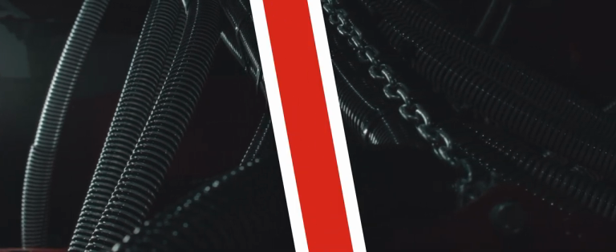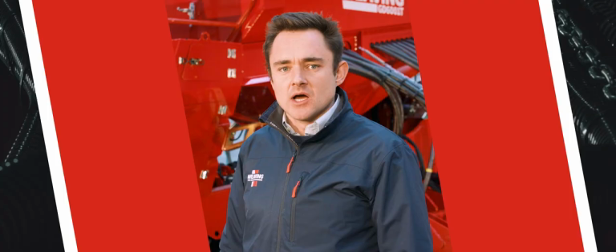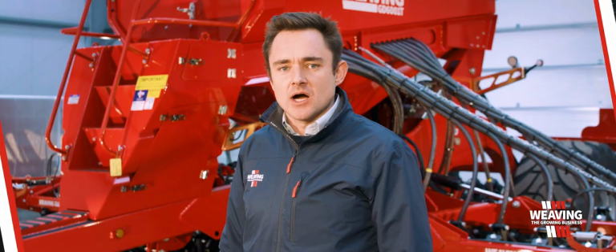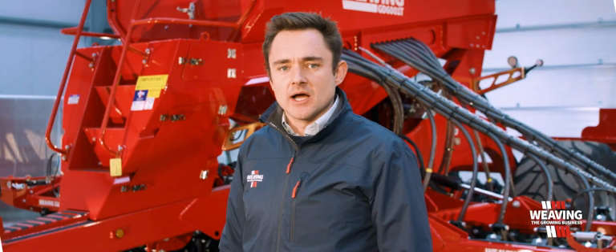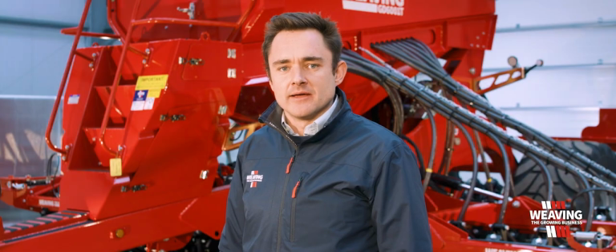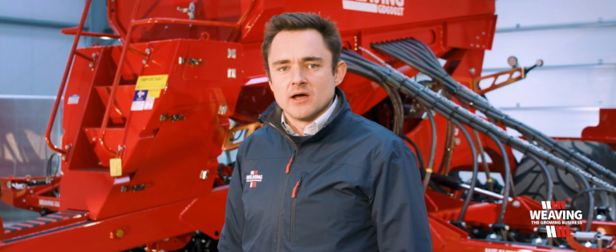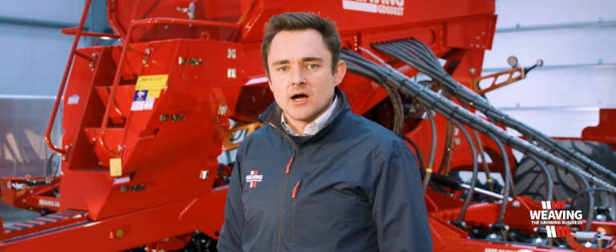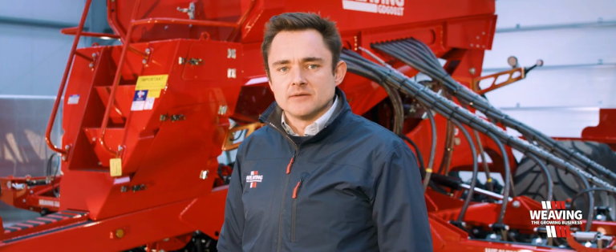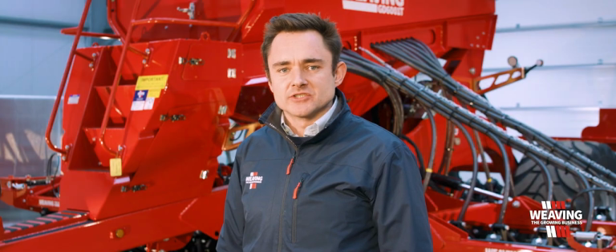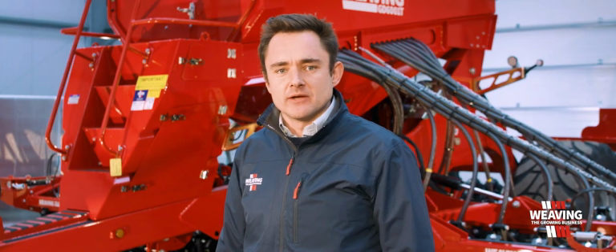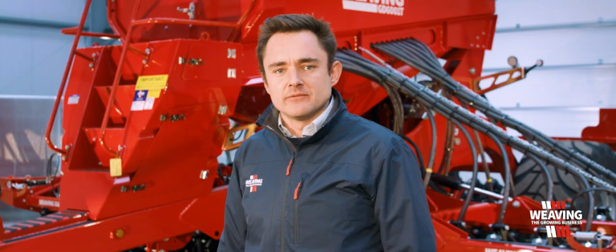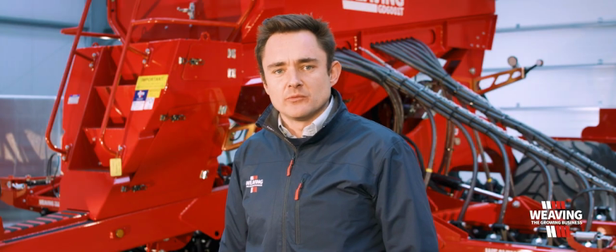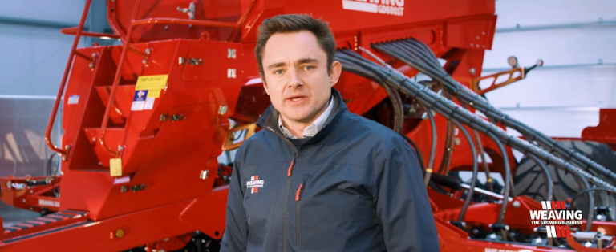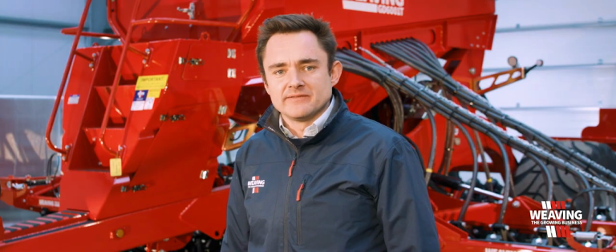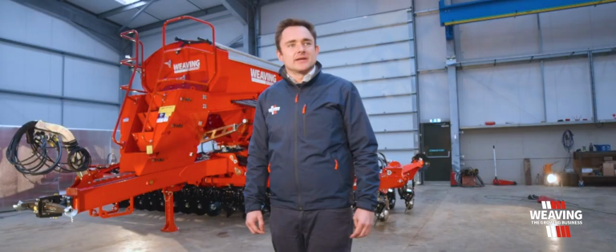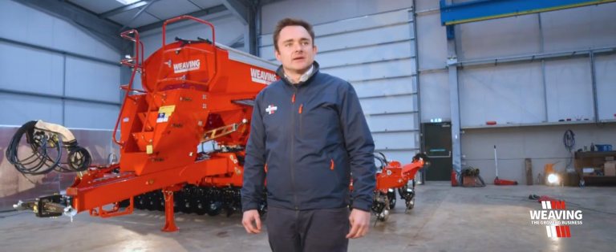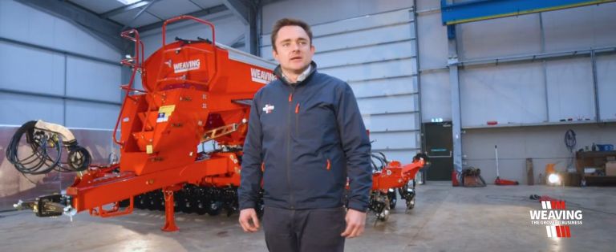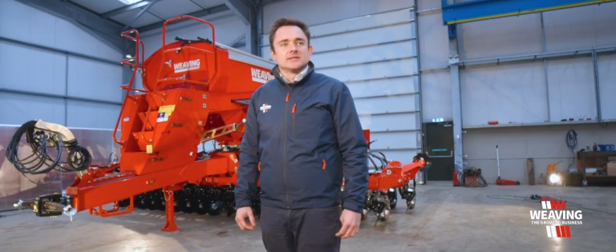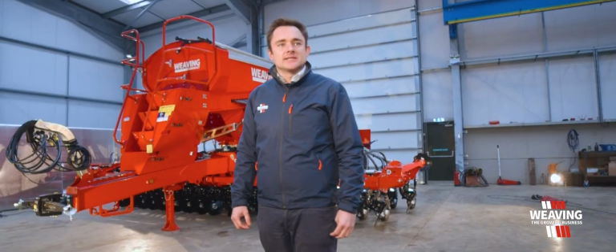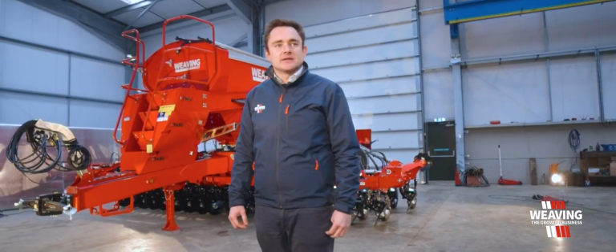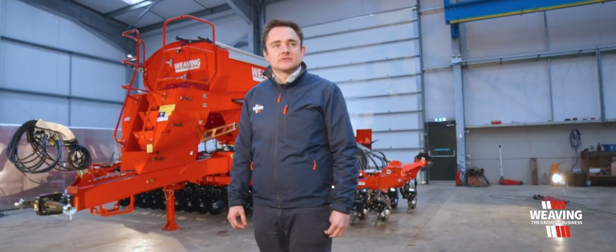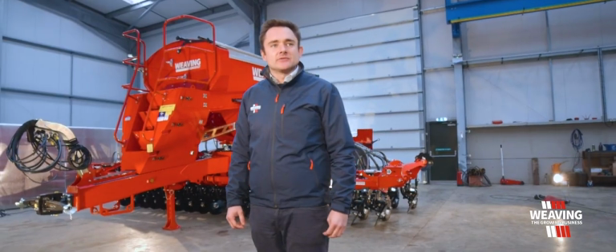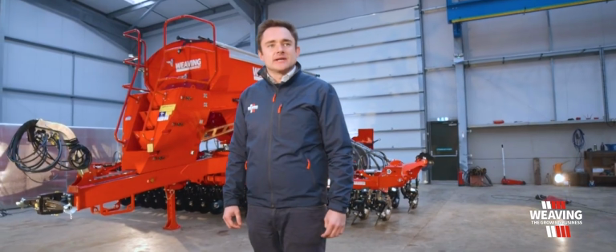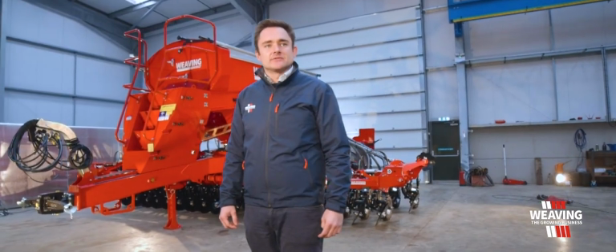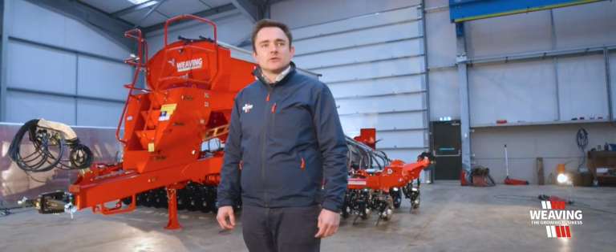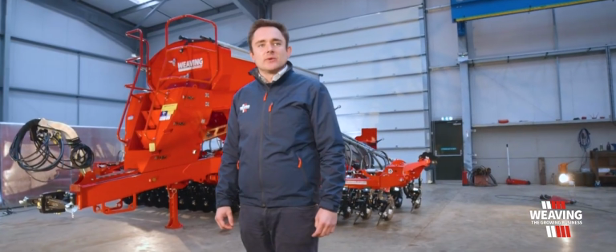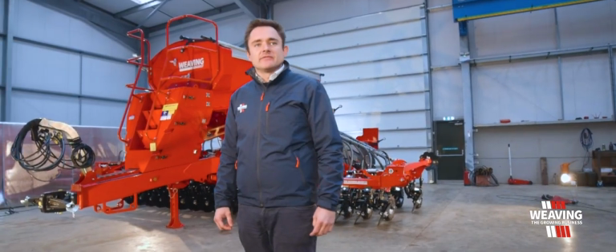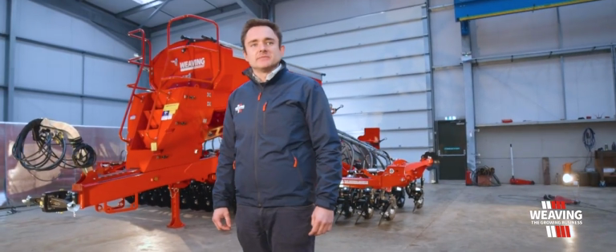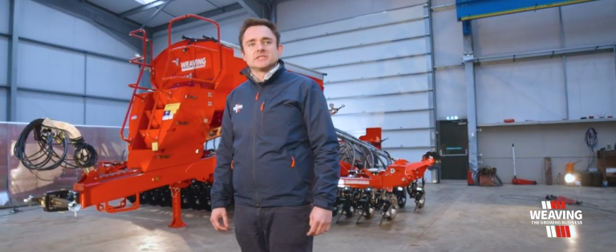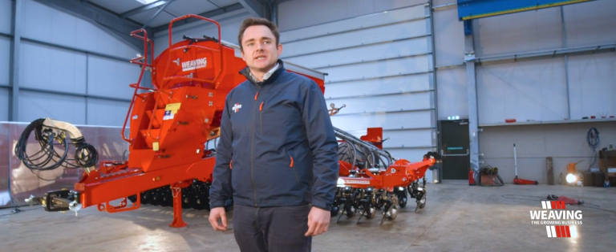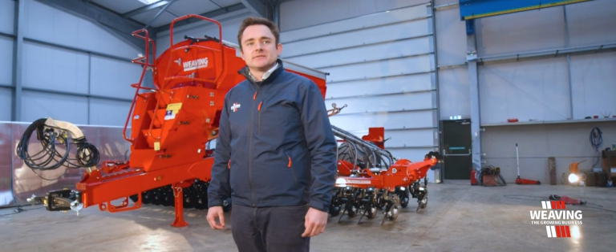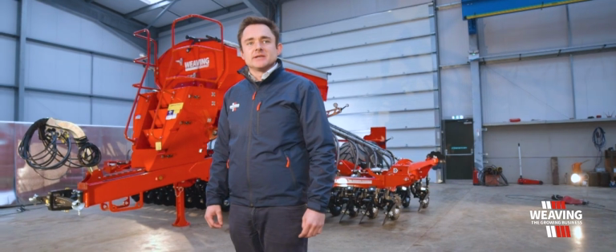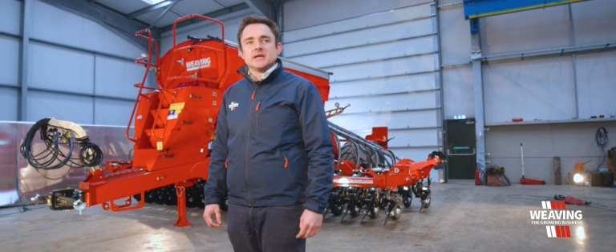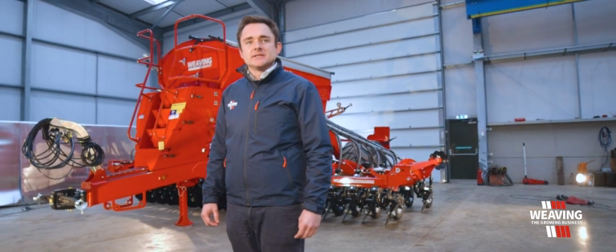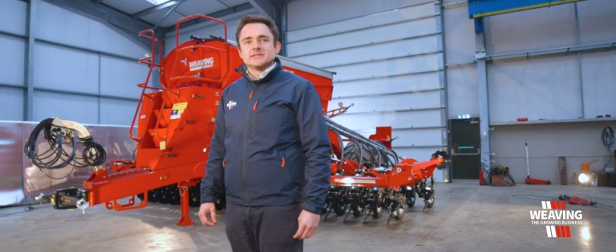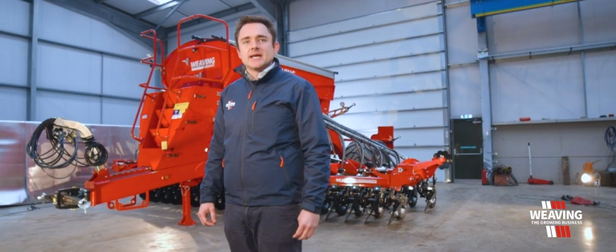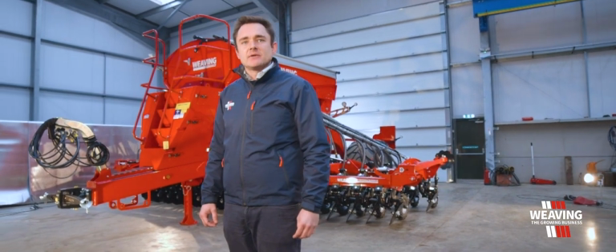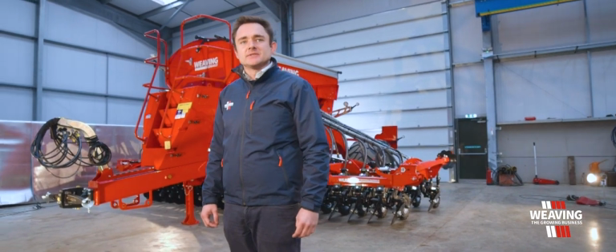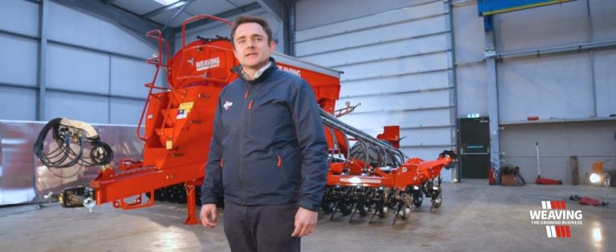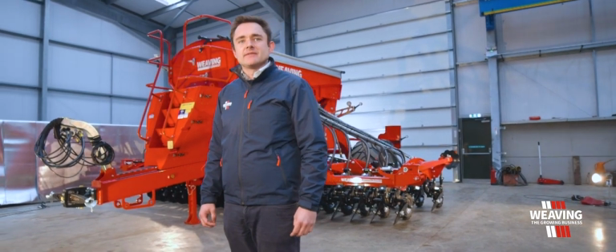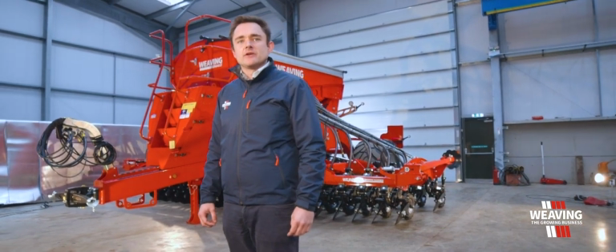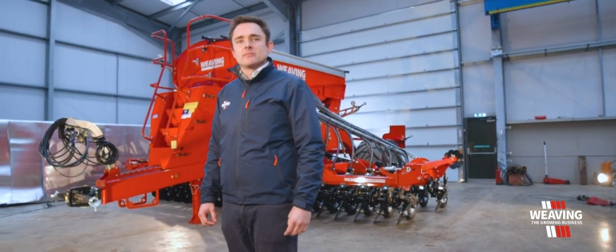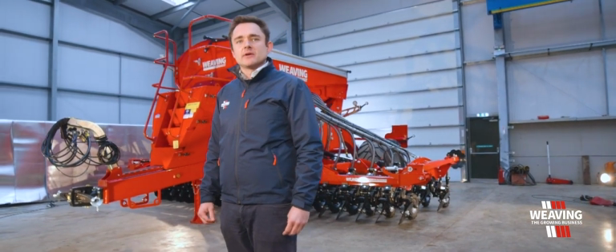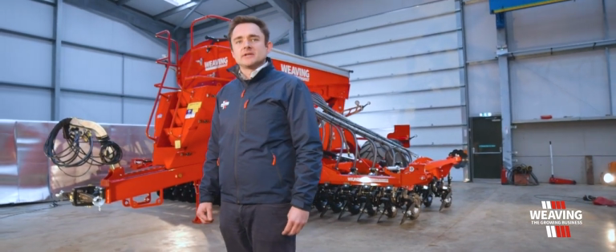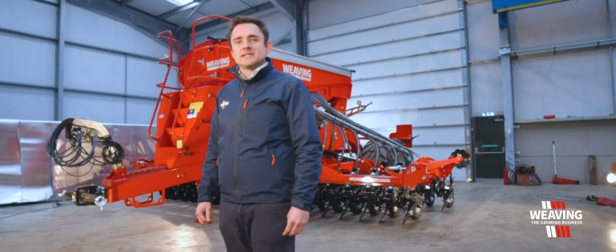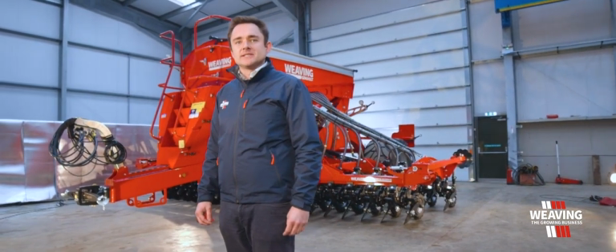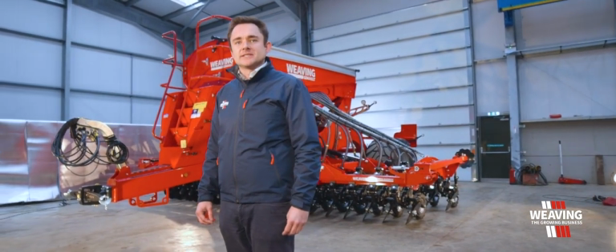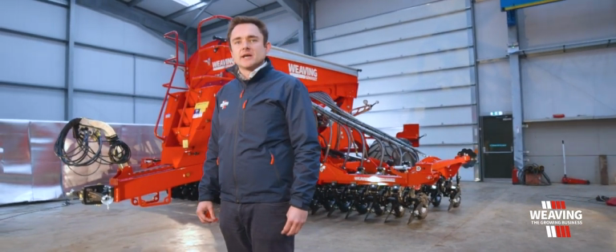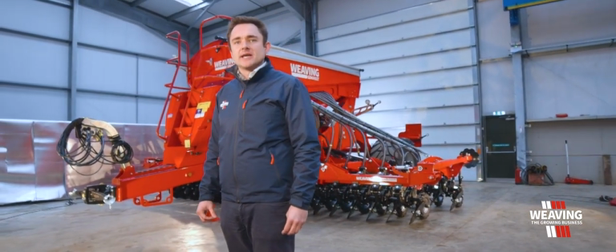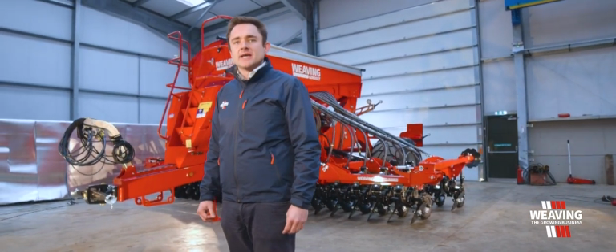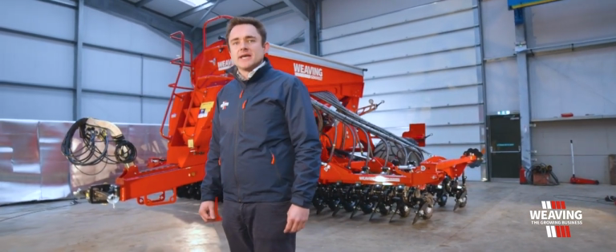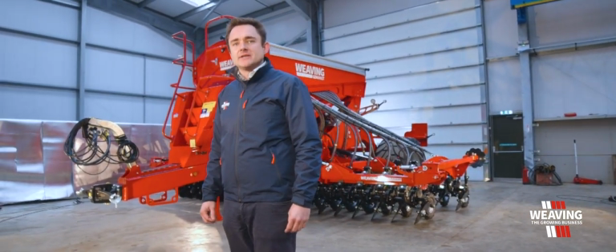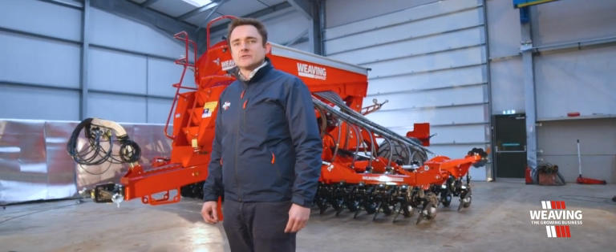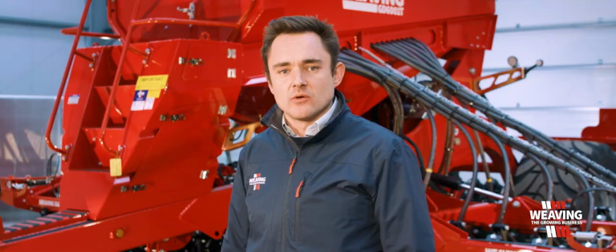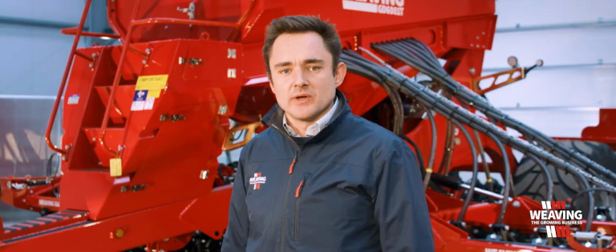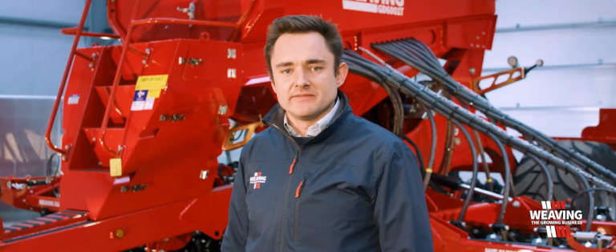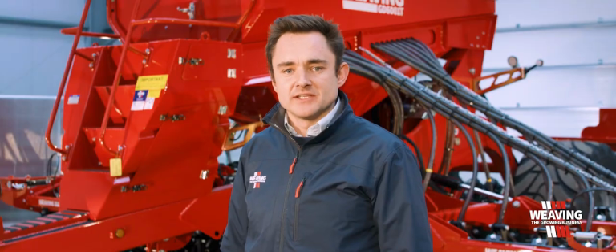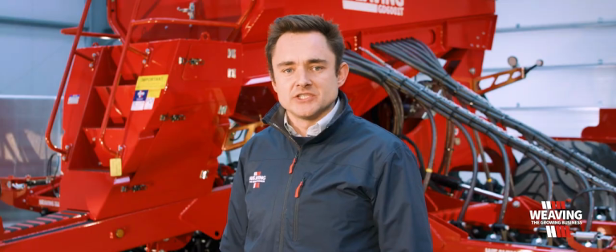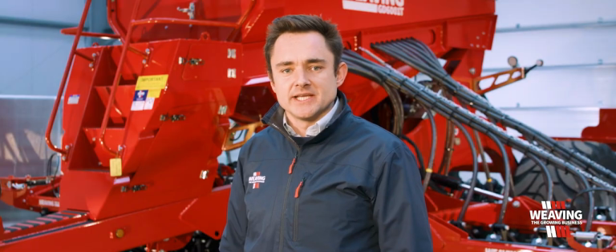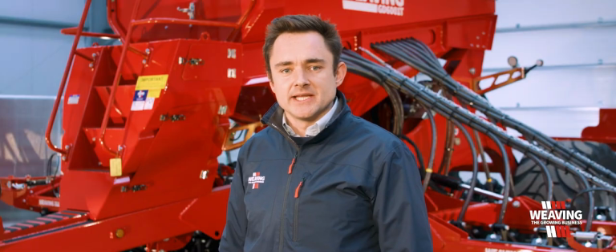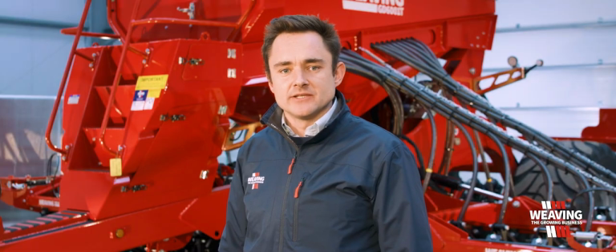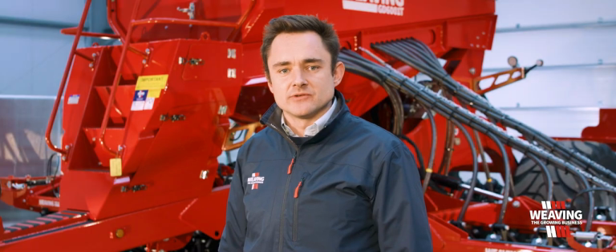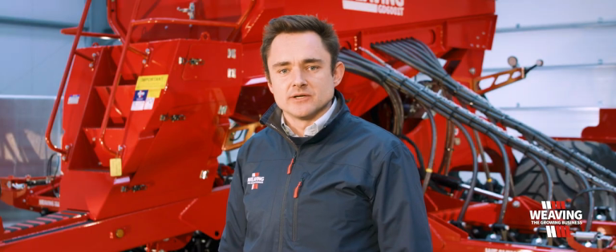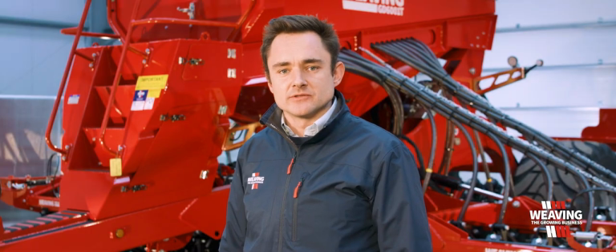Hi, I'm Simon Weaving, Sales Director at Weaving Machinery. Today I want to give you a product insight into our weaving GD drills.